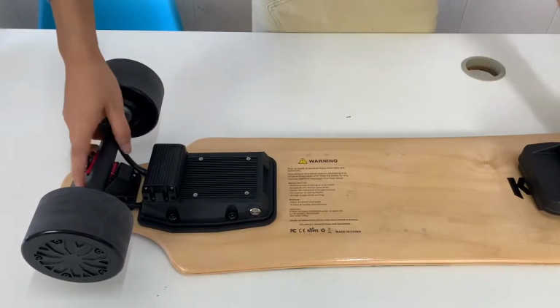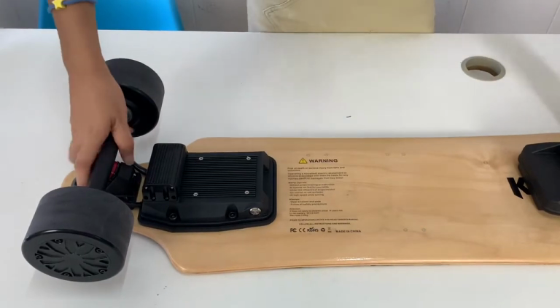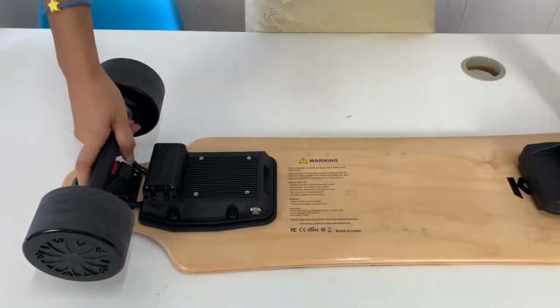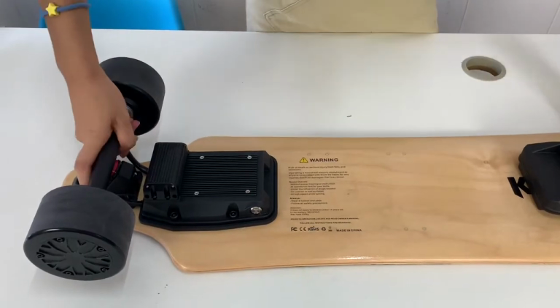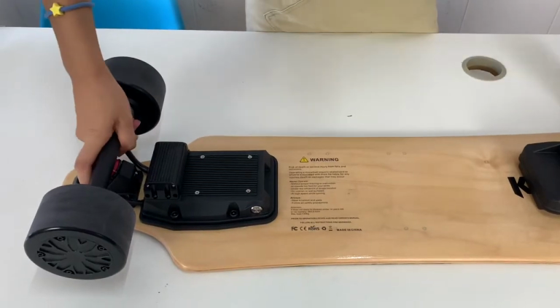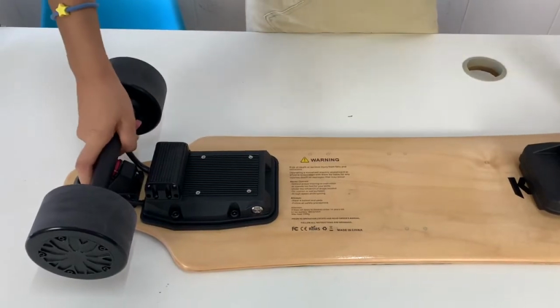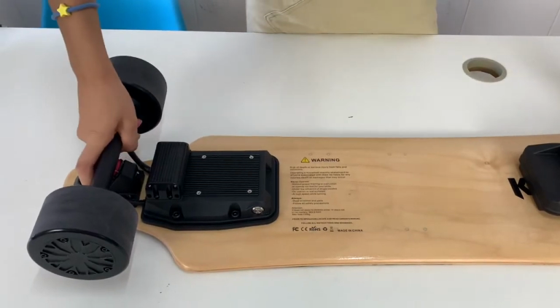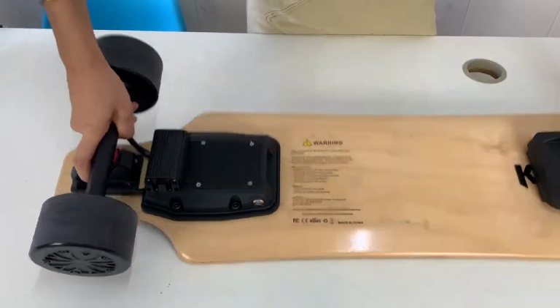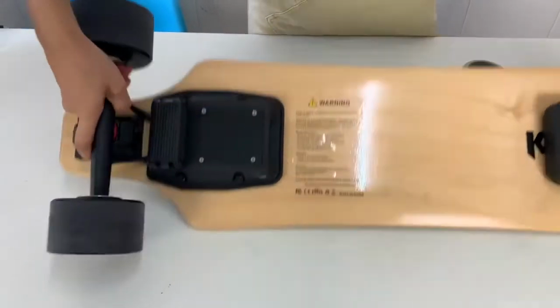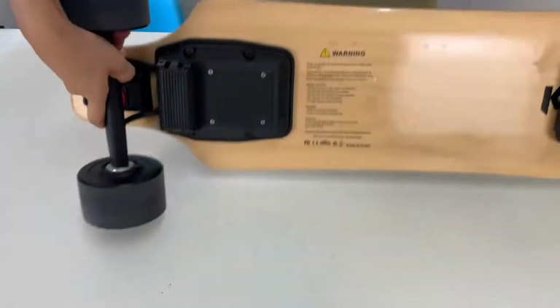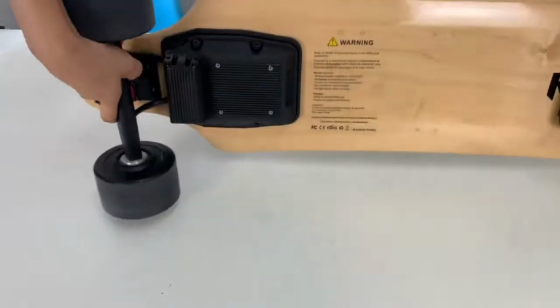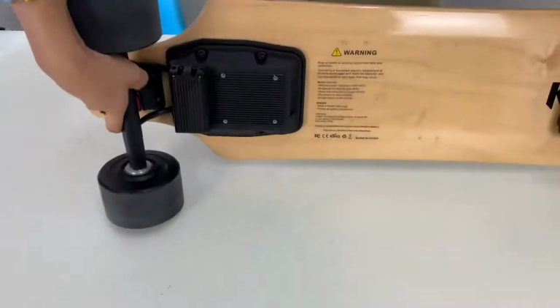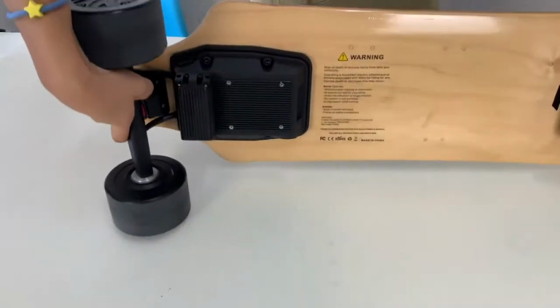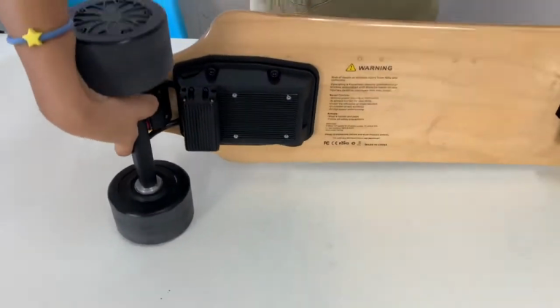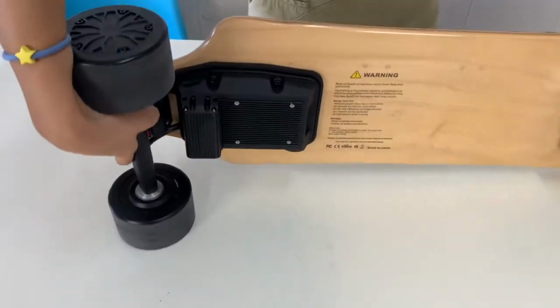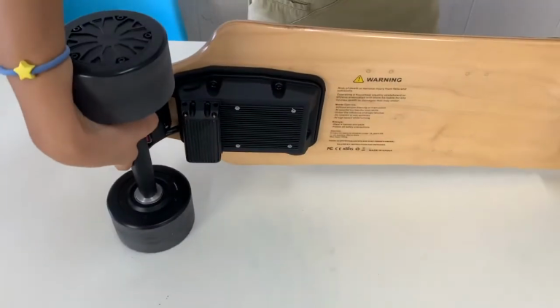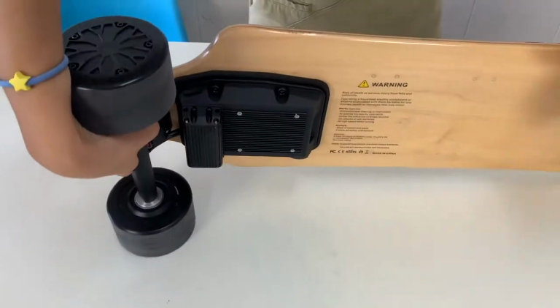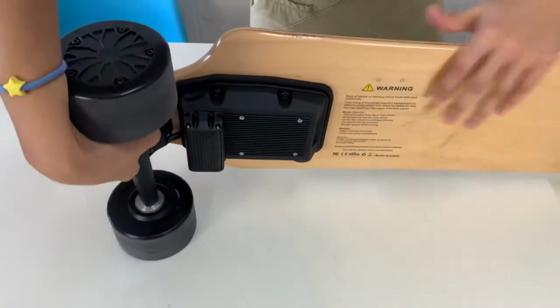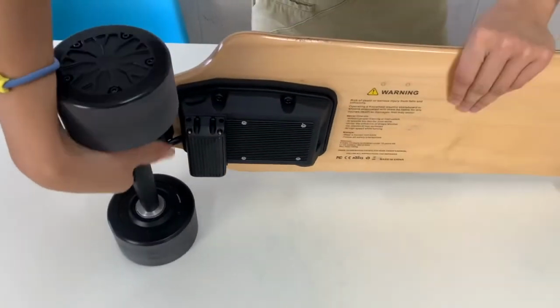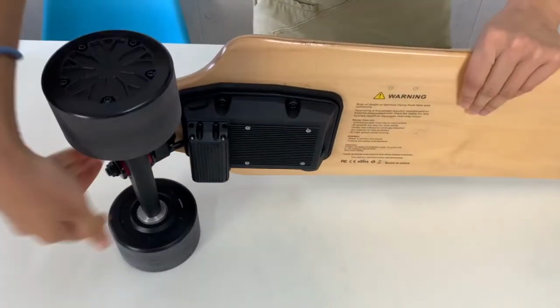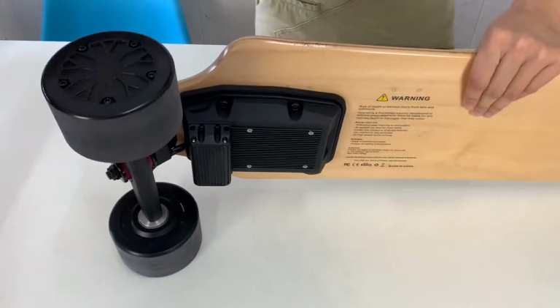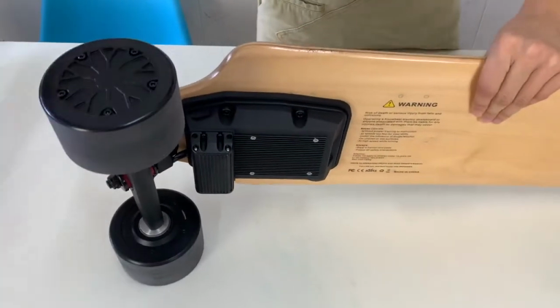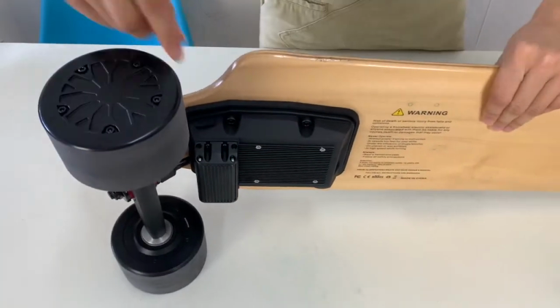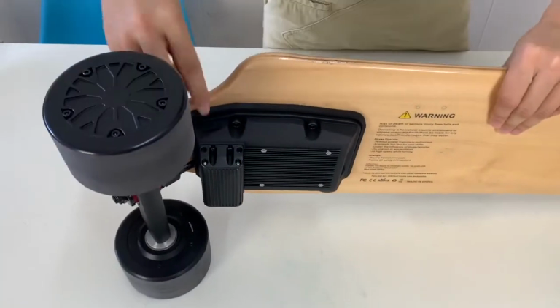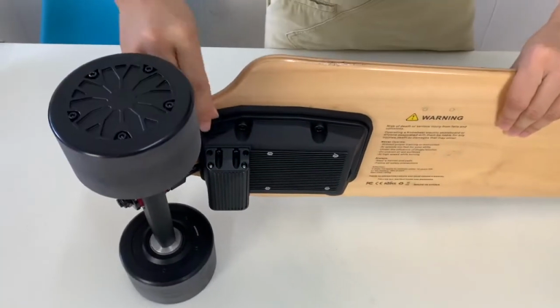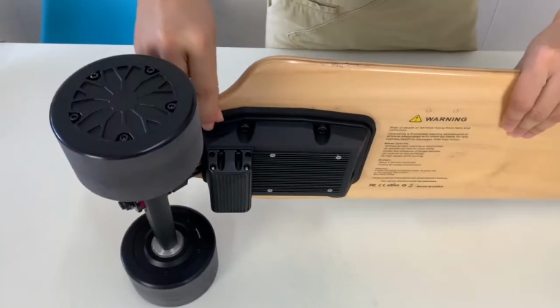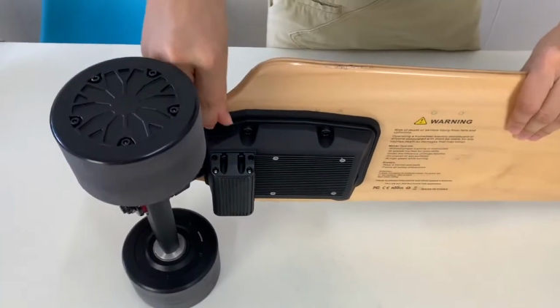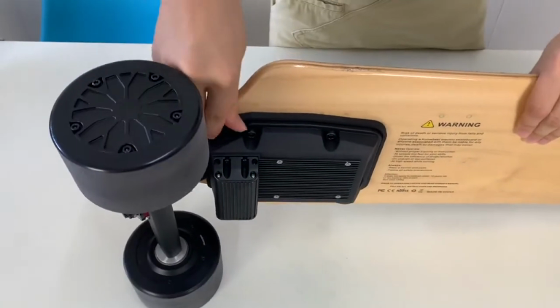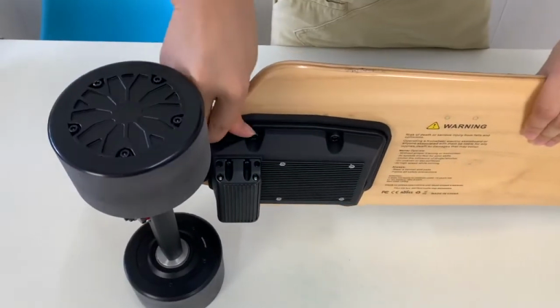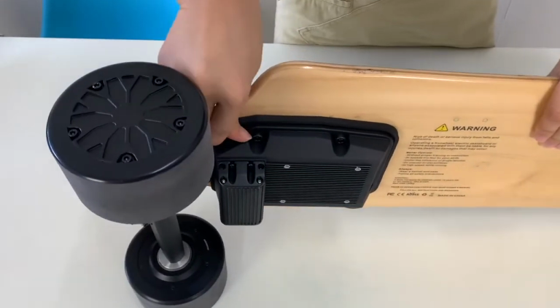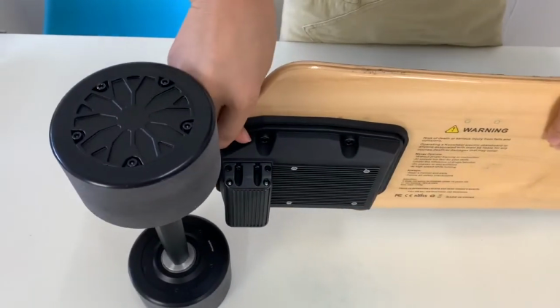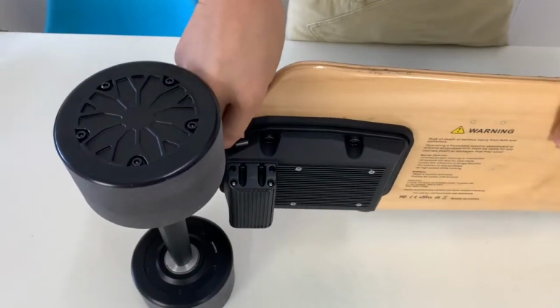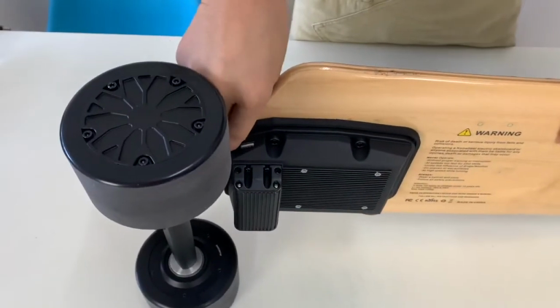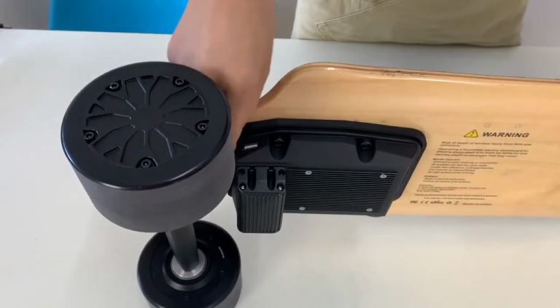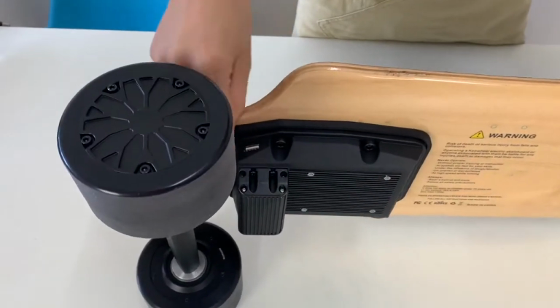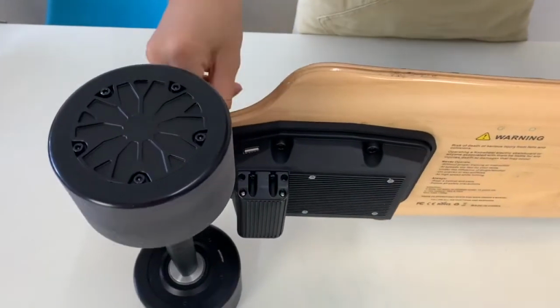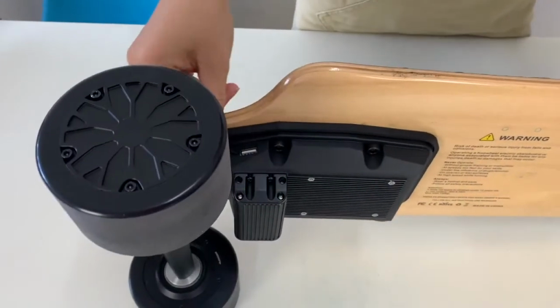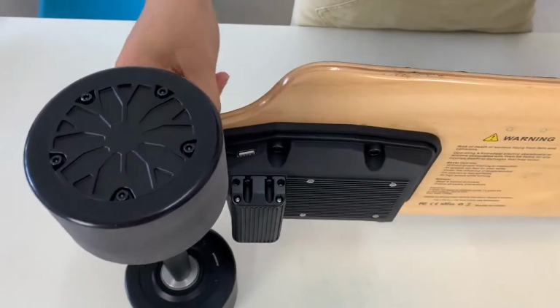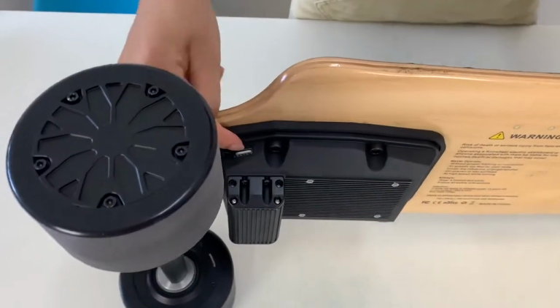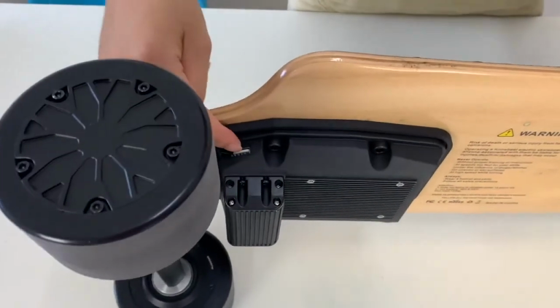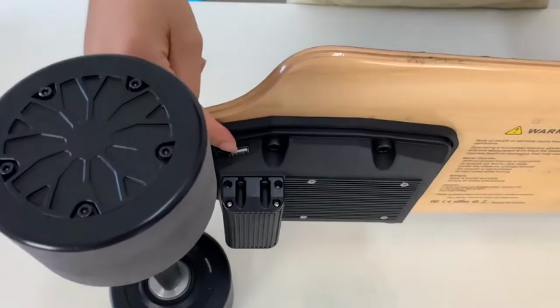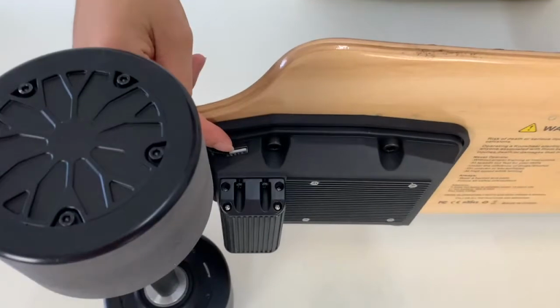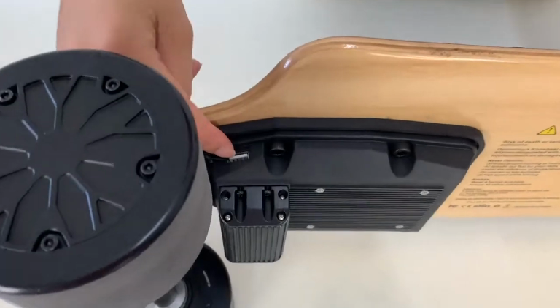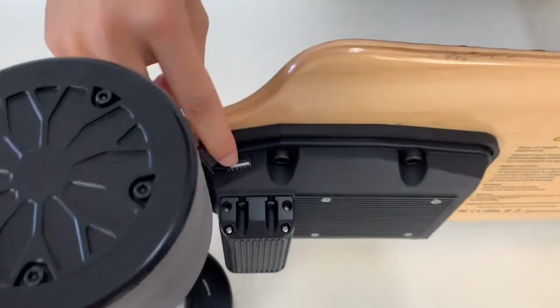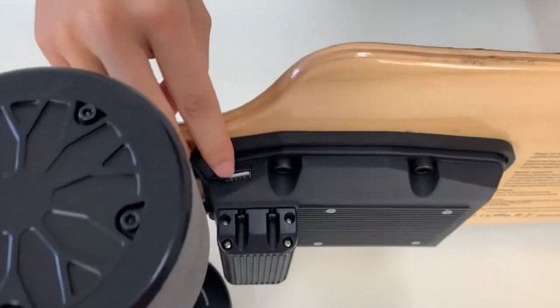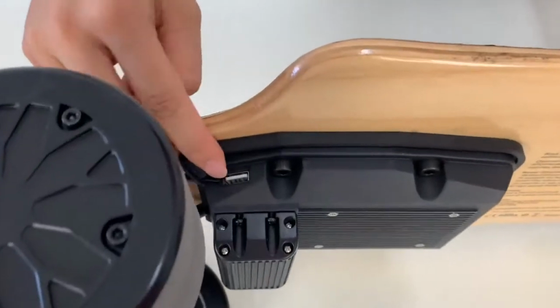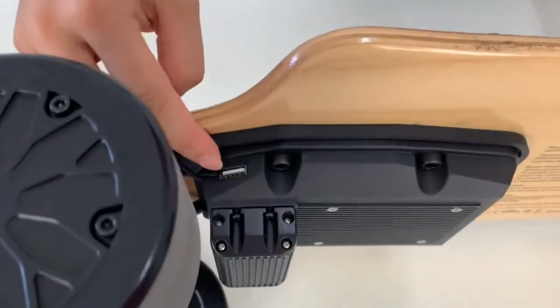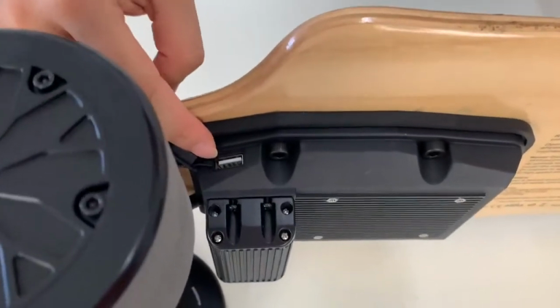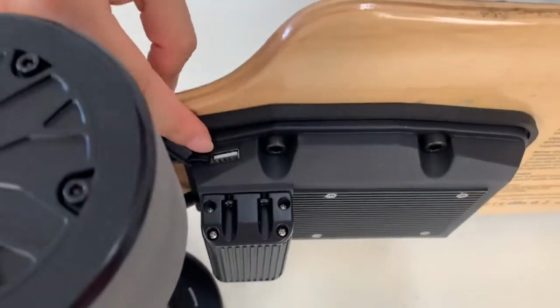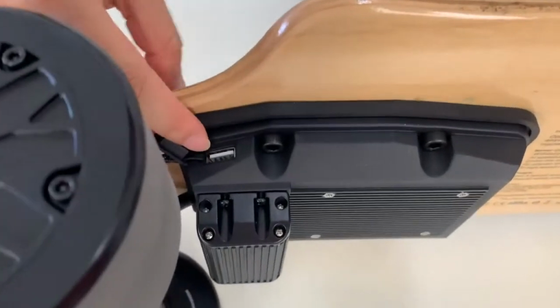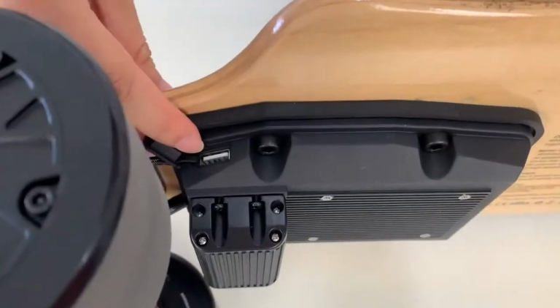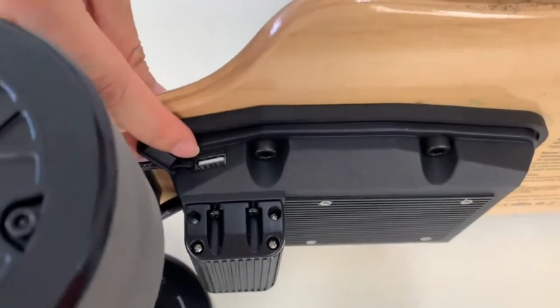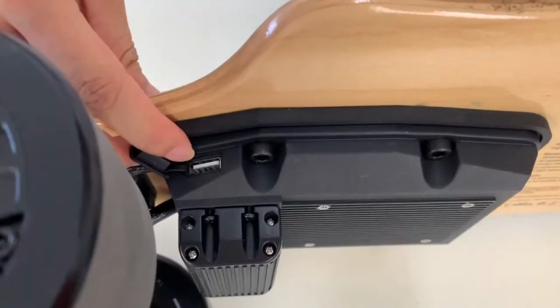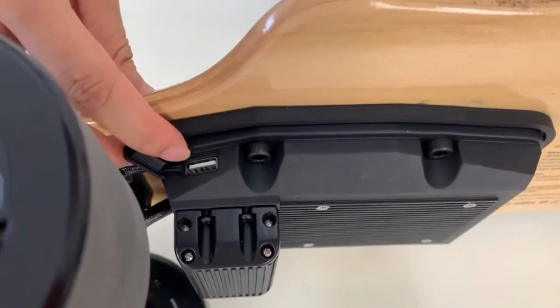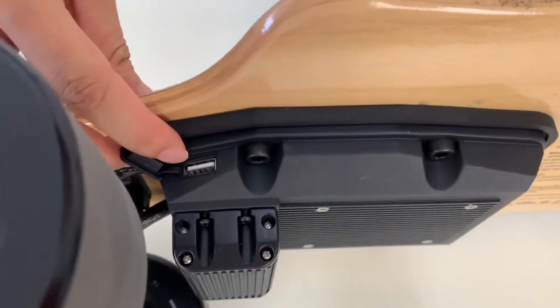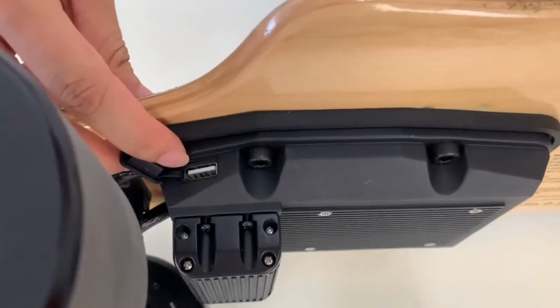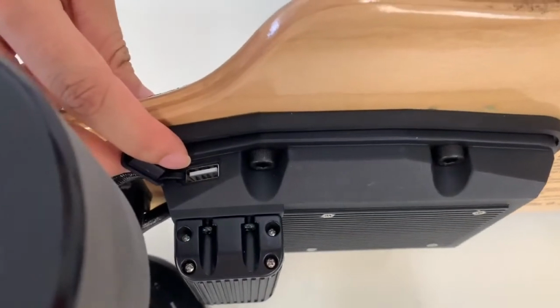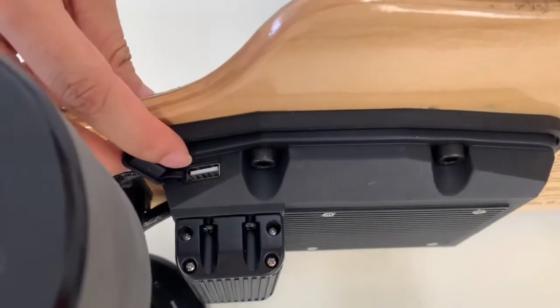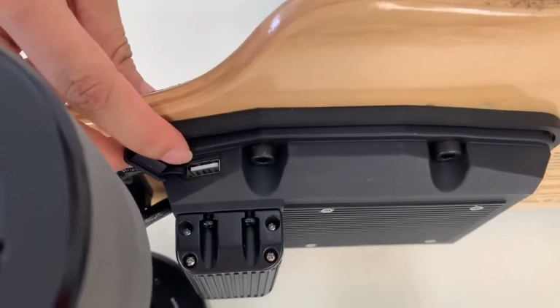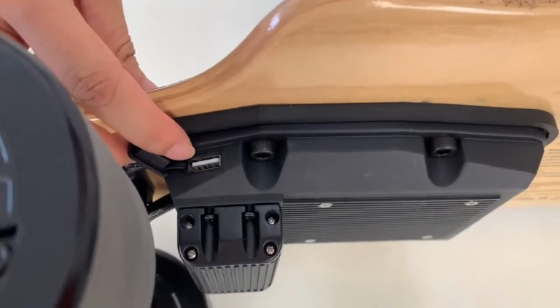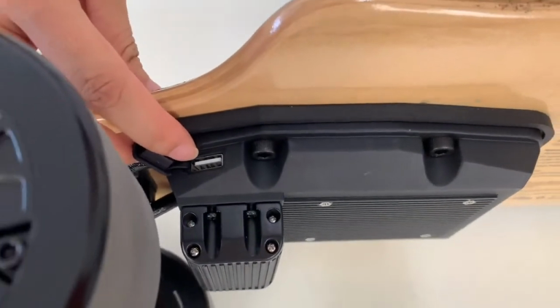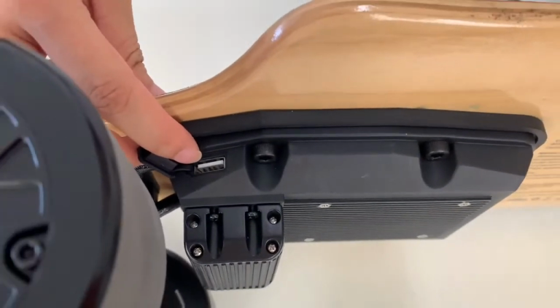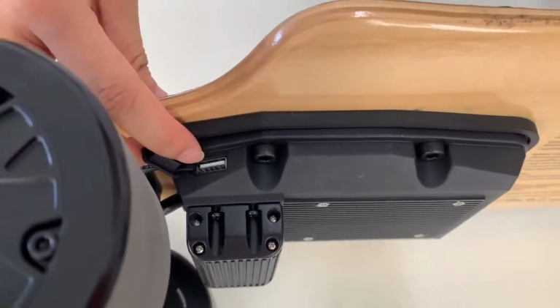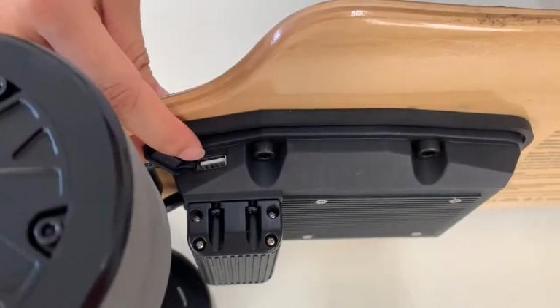We also added a USB port here, so you can charge your mobile phone from the board.